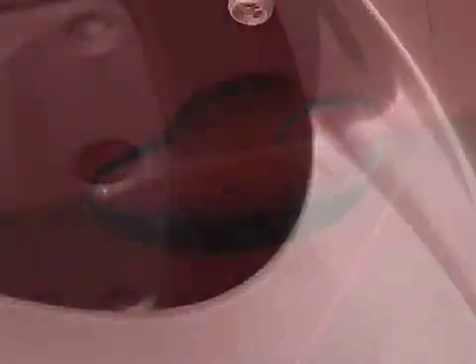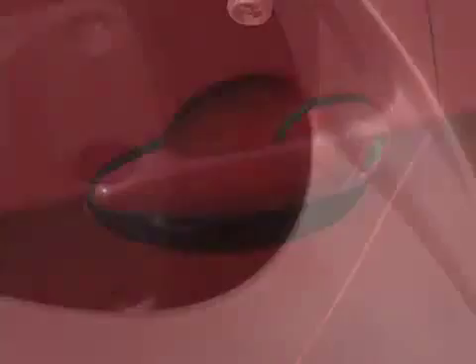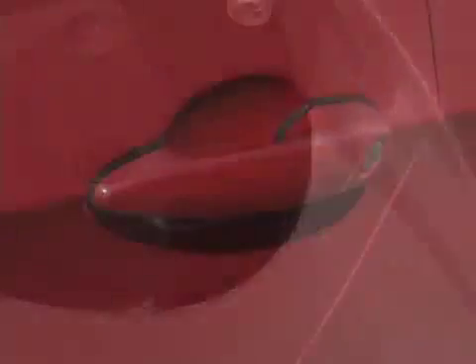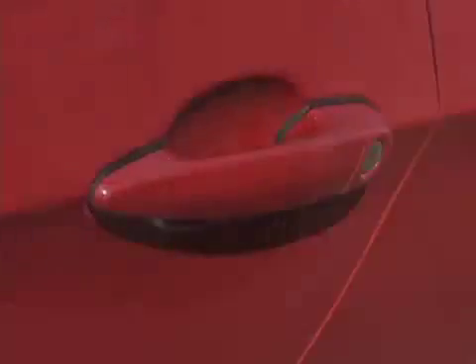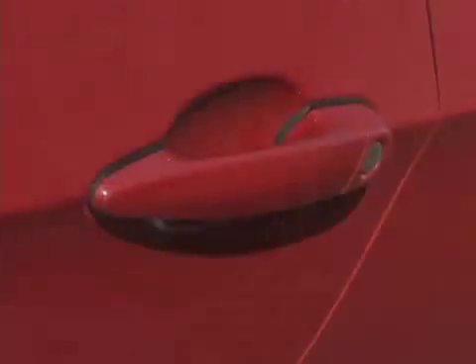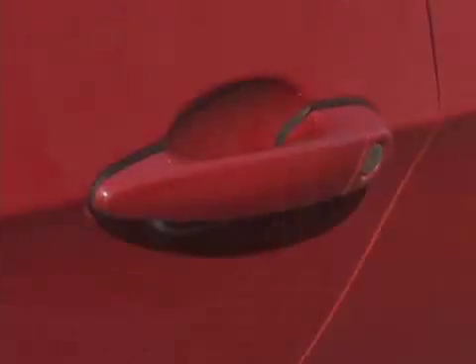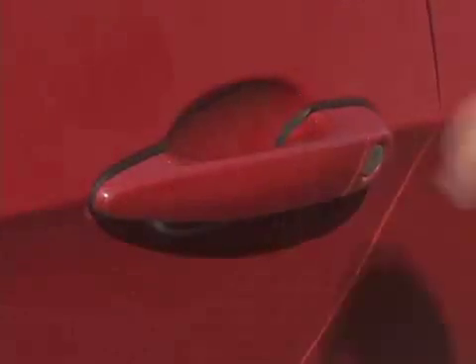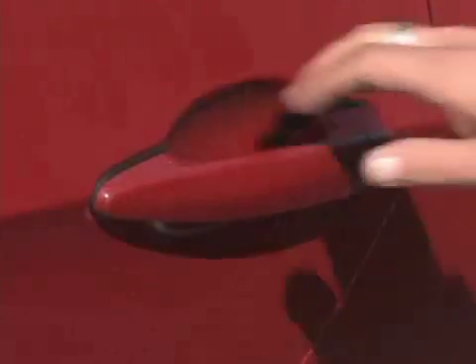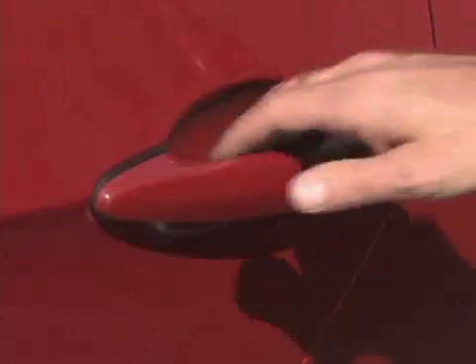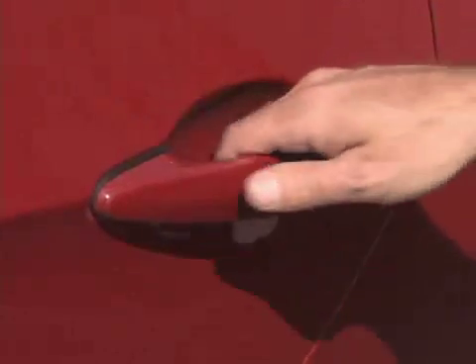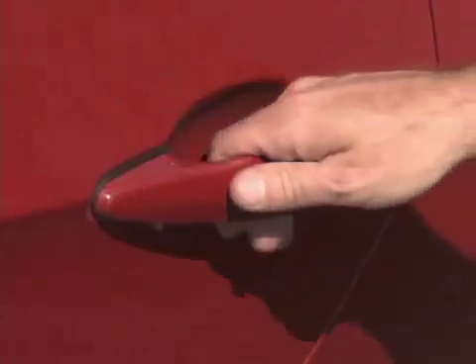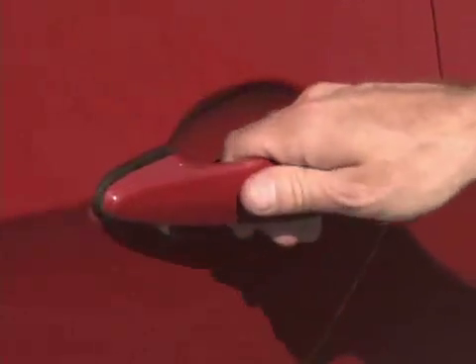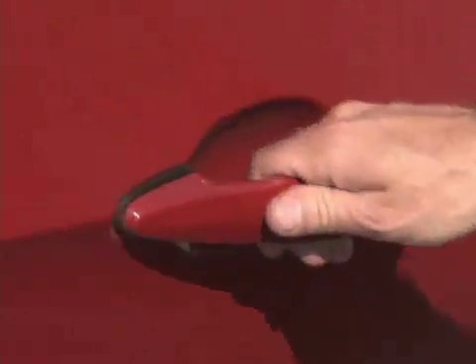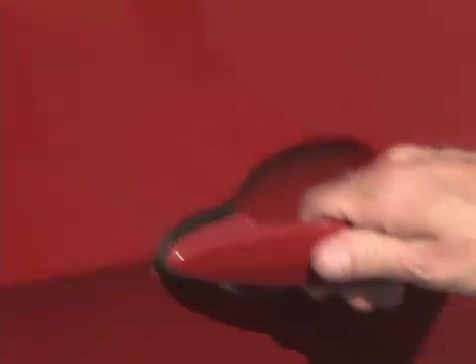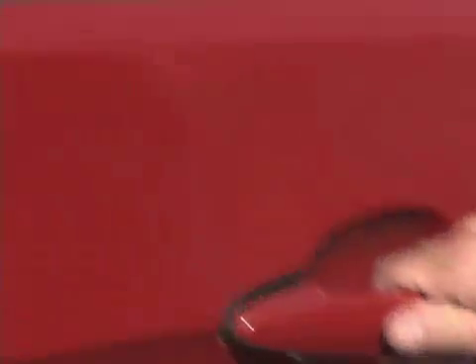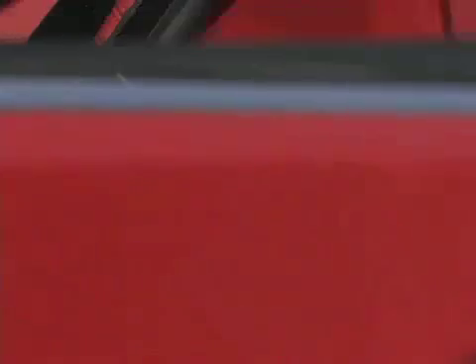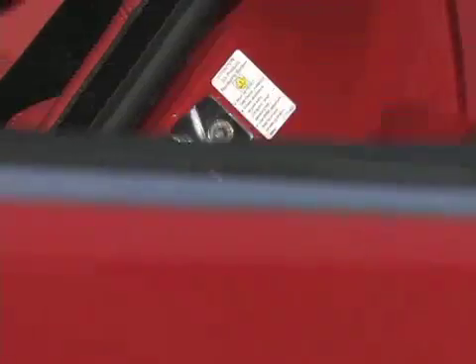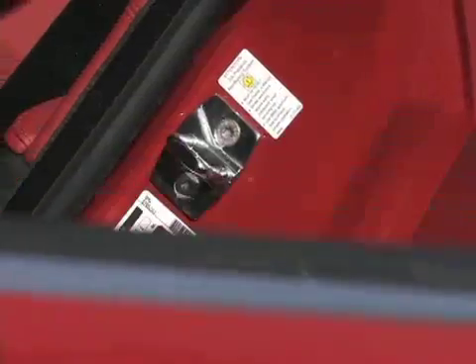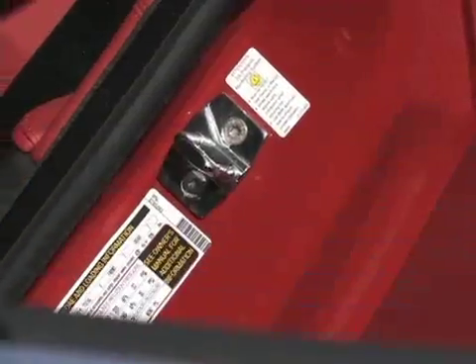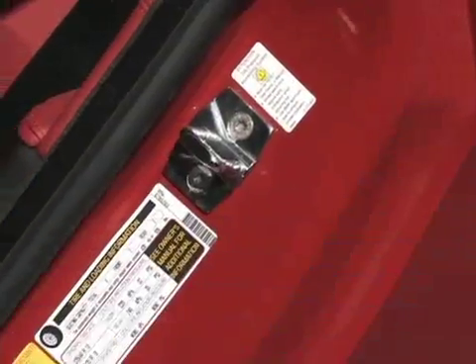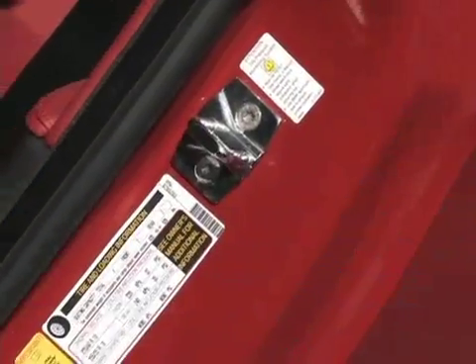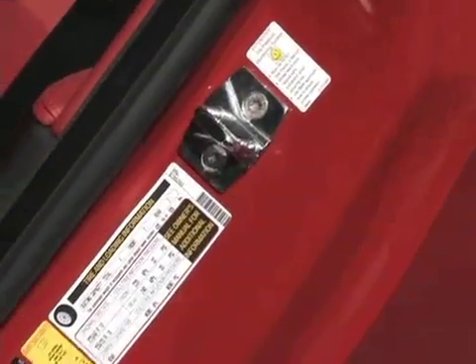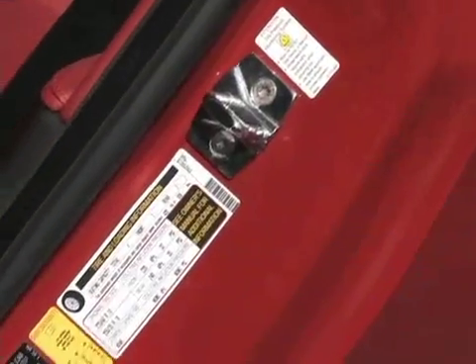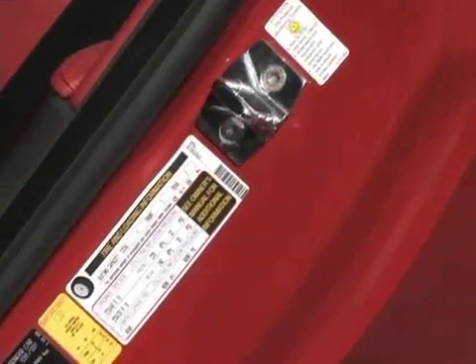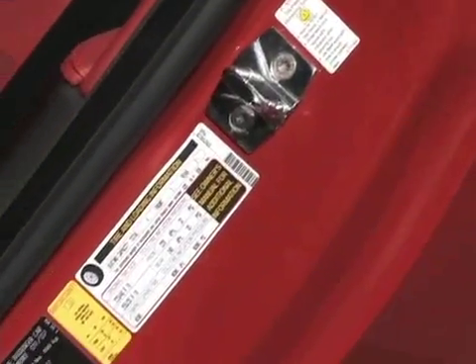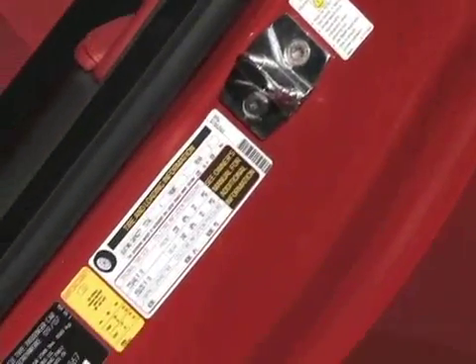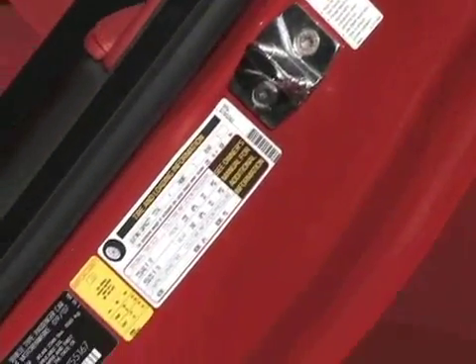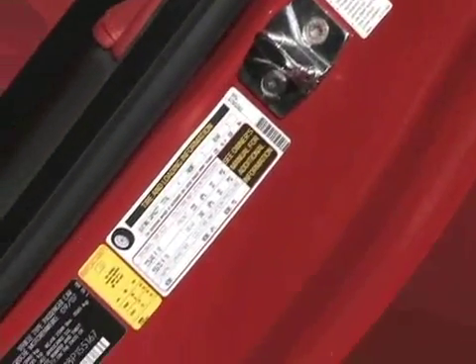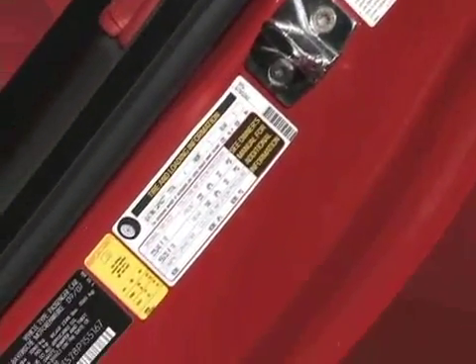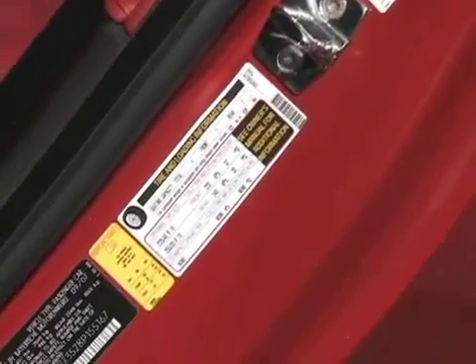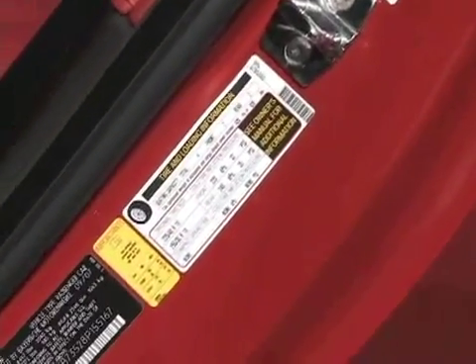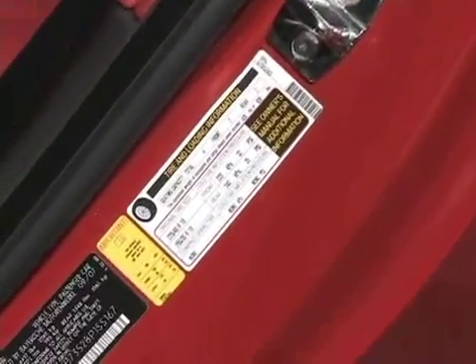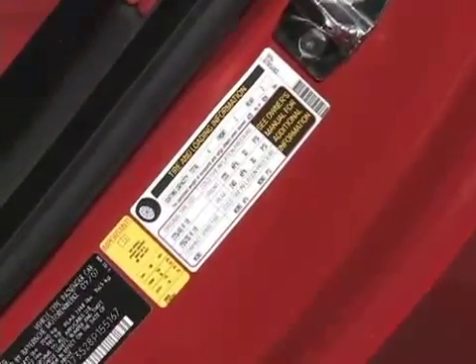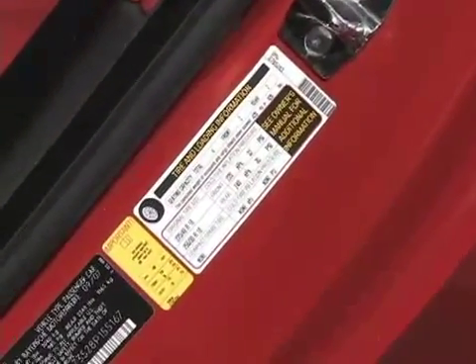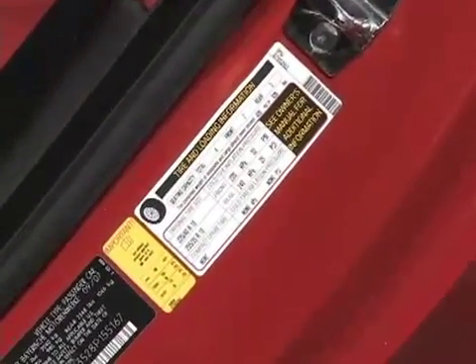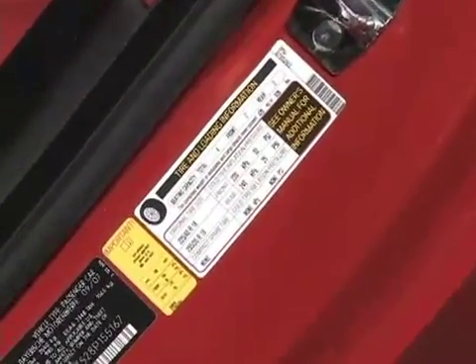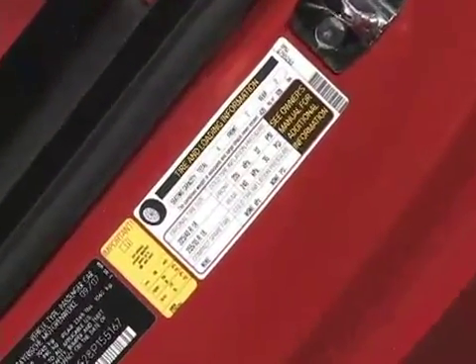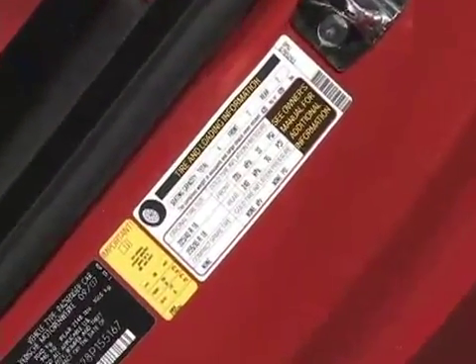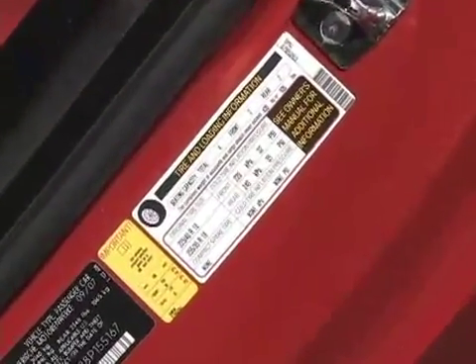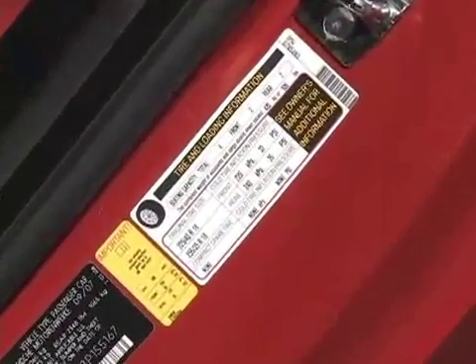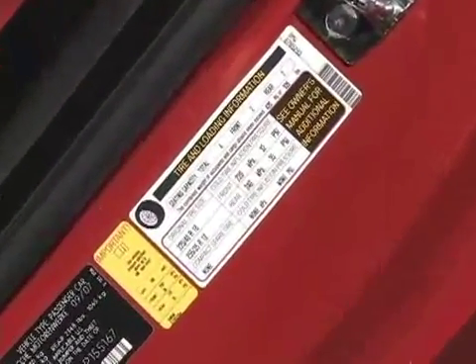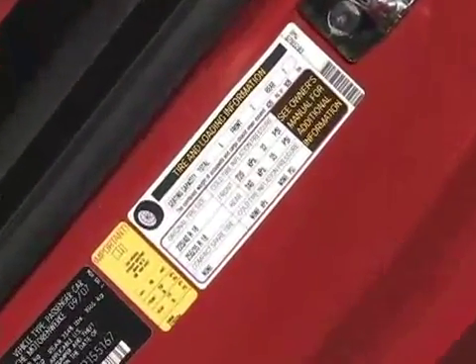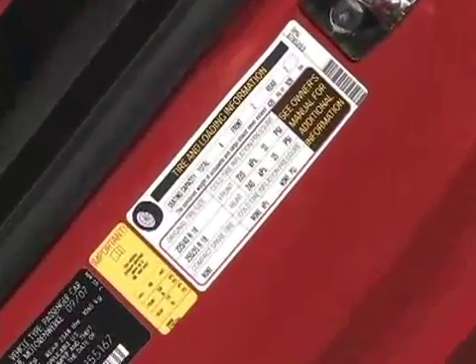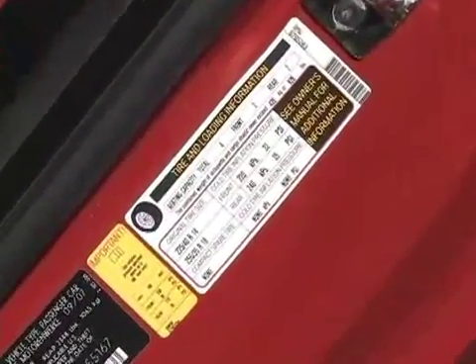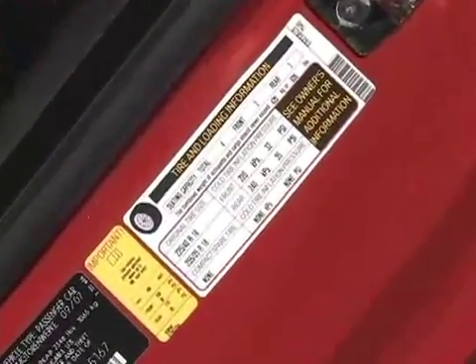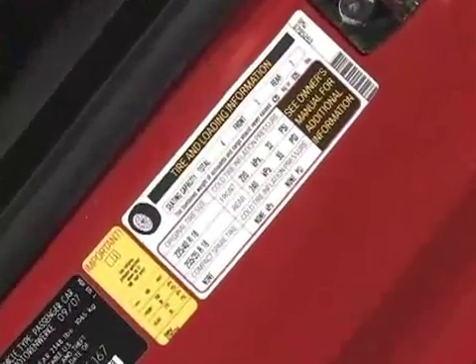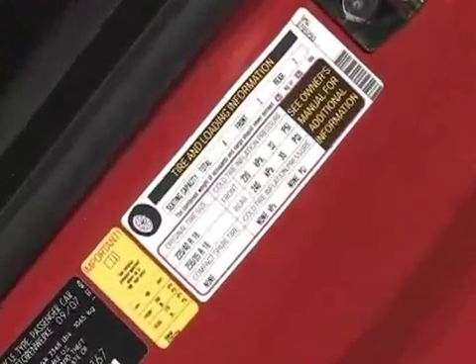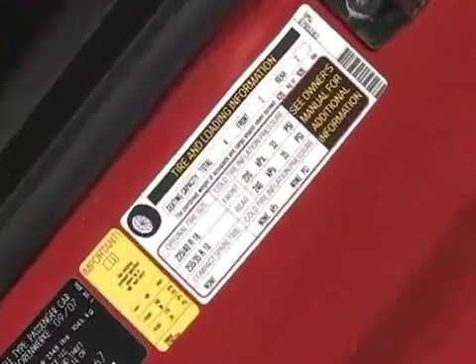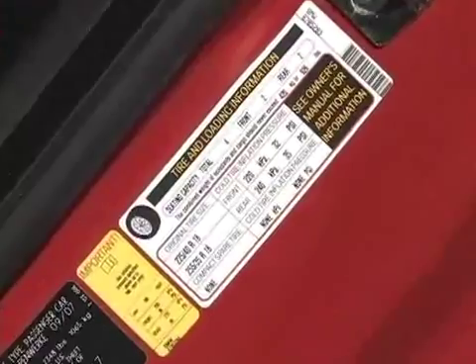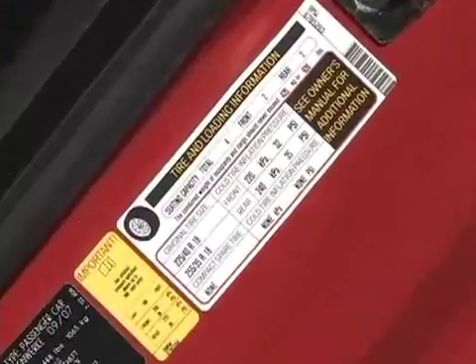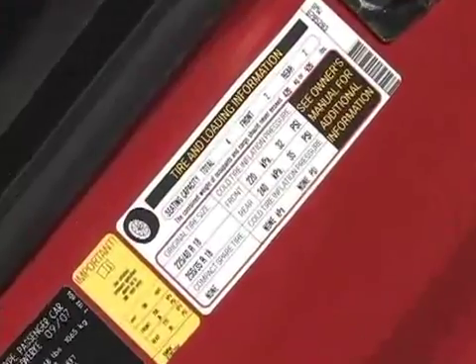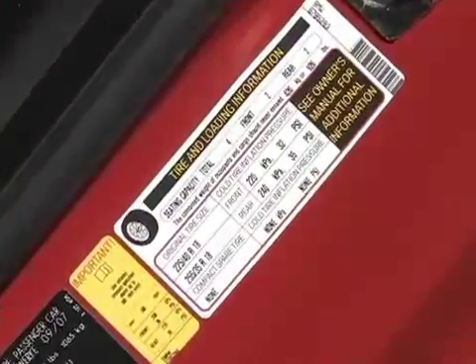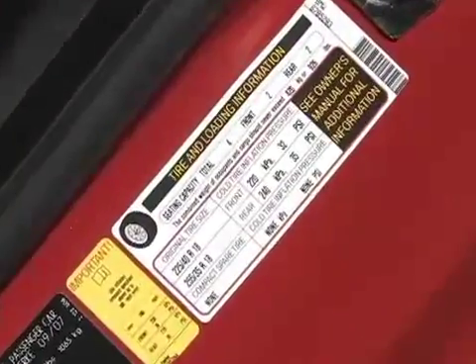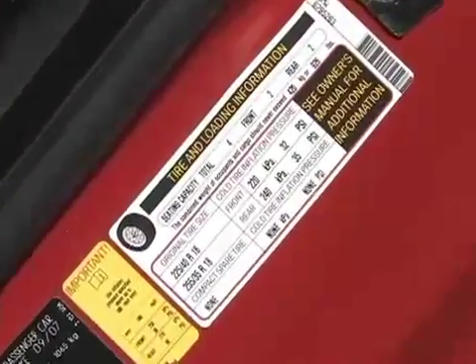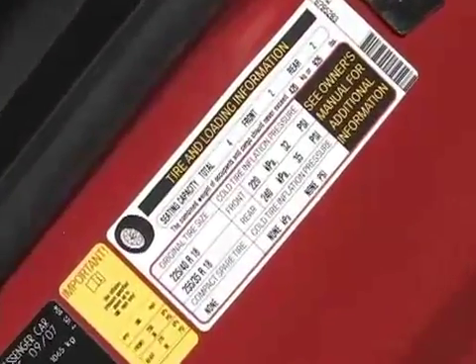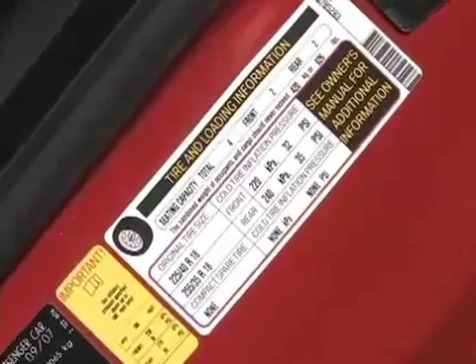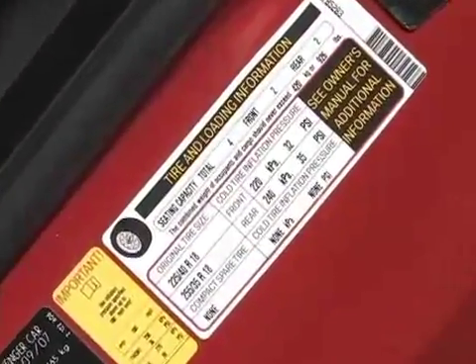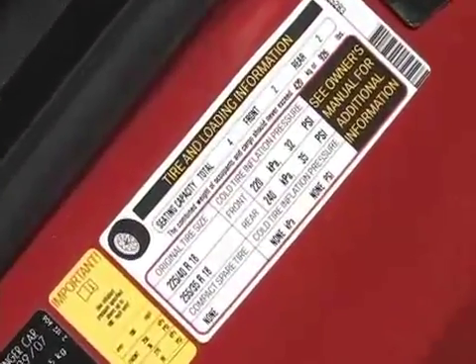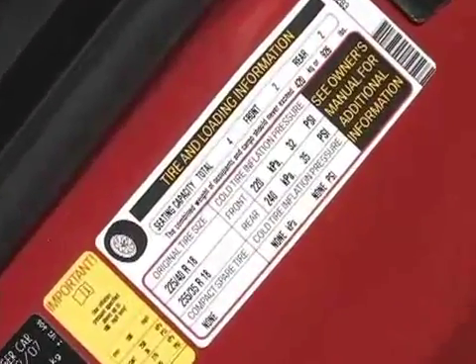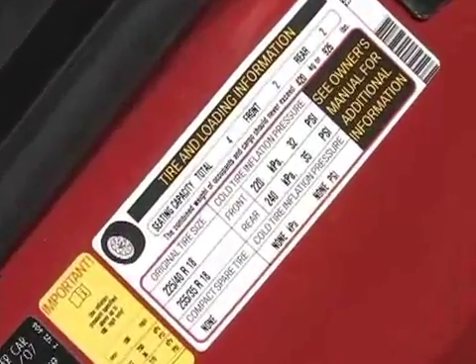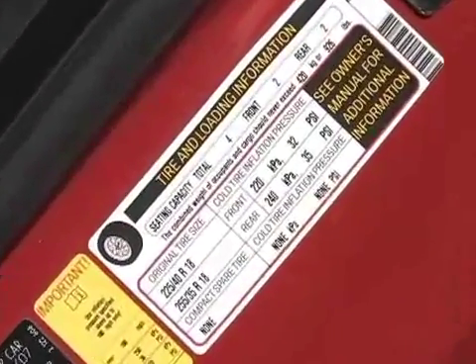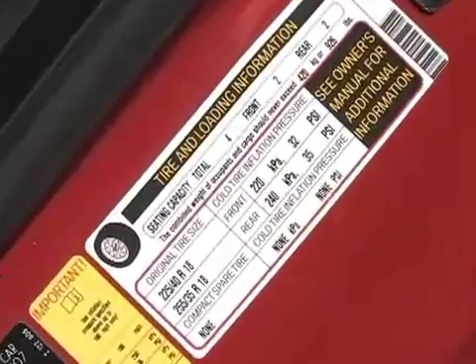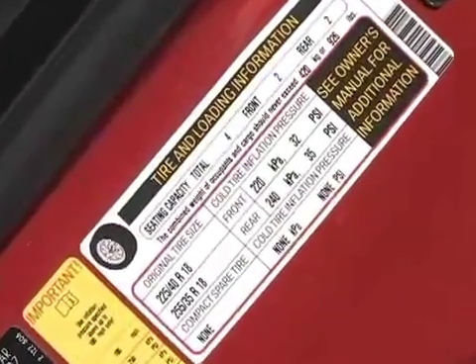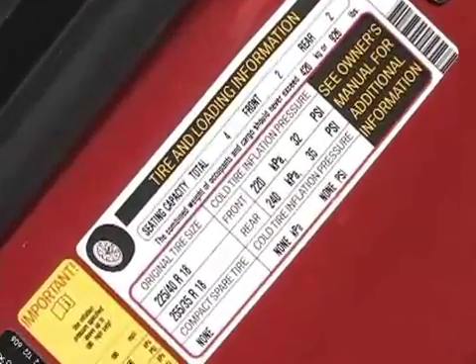Next, check the recommended tire pressure for your car. This is usually found on a yellow sticker in your car's door jamb.